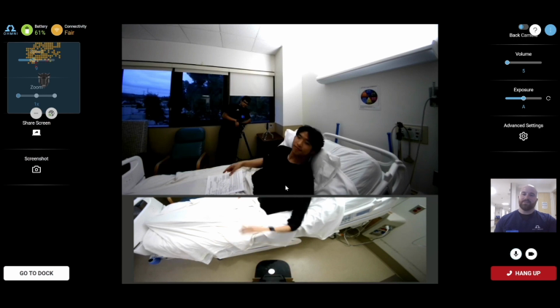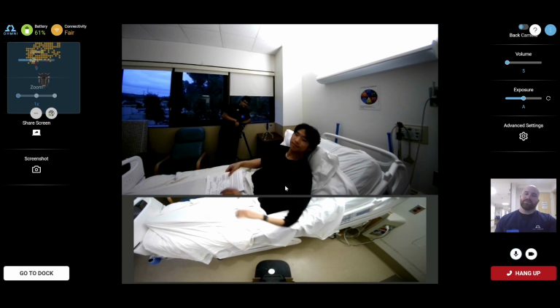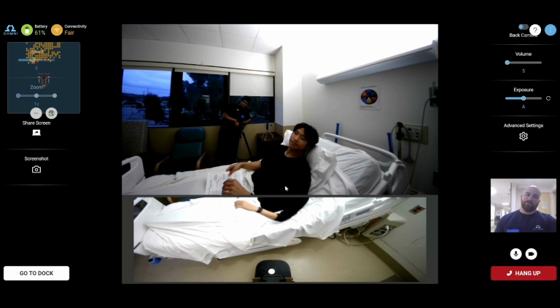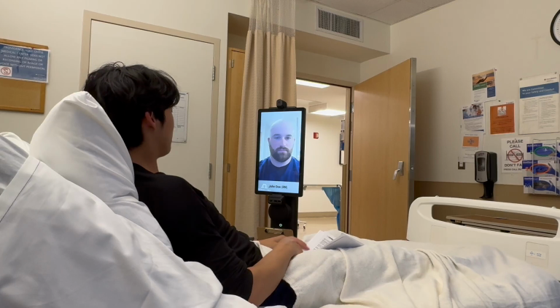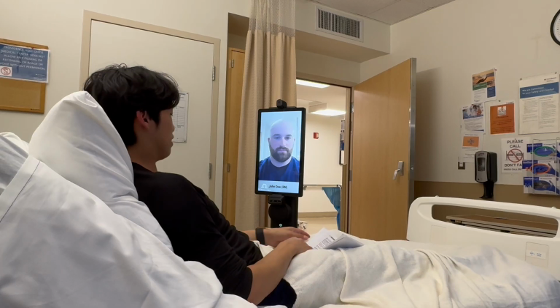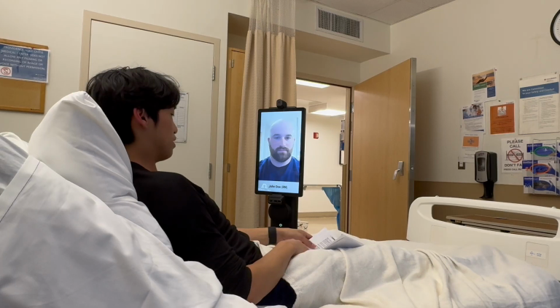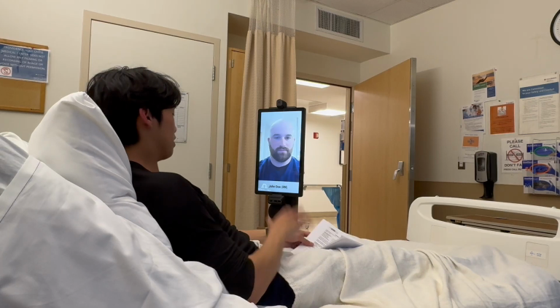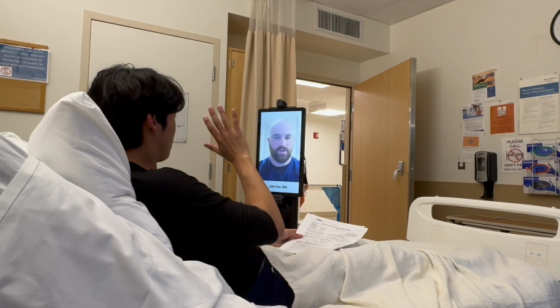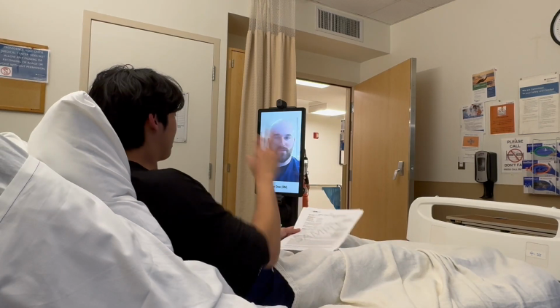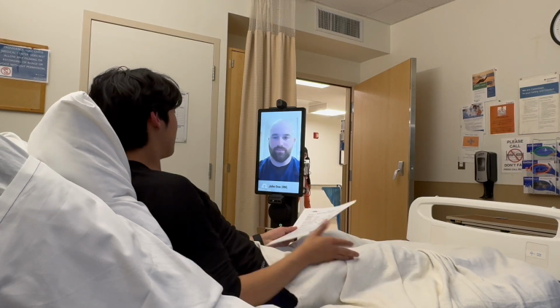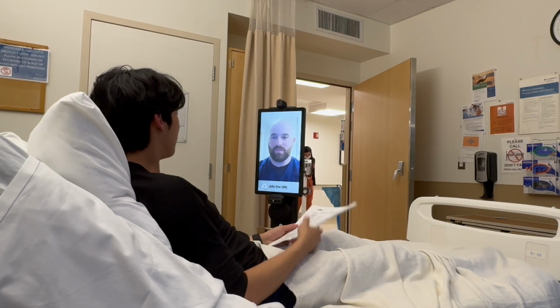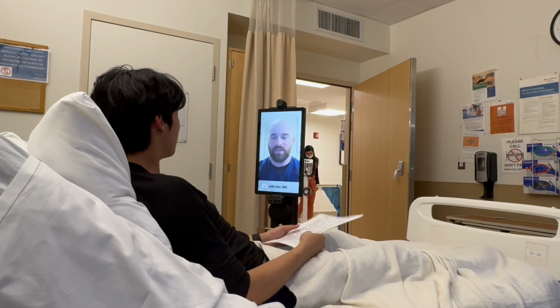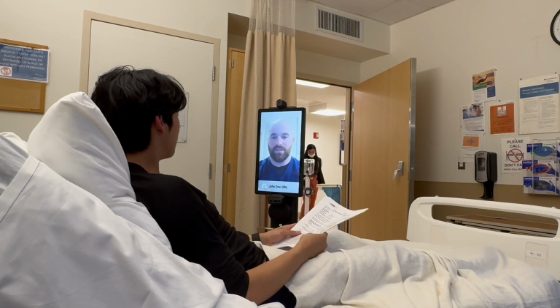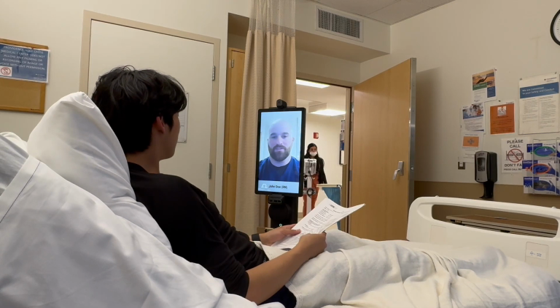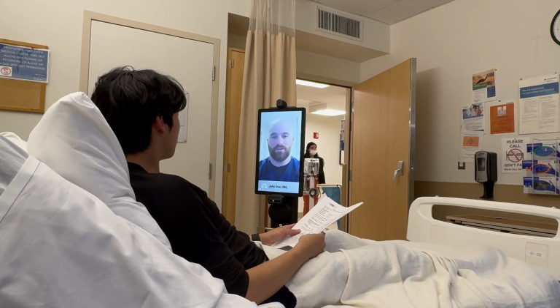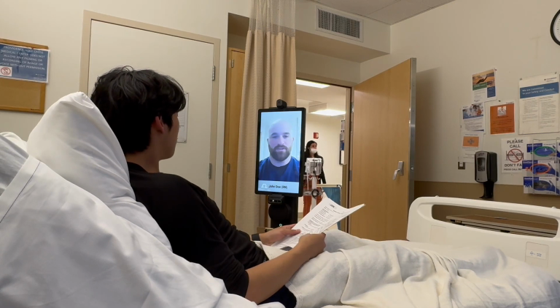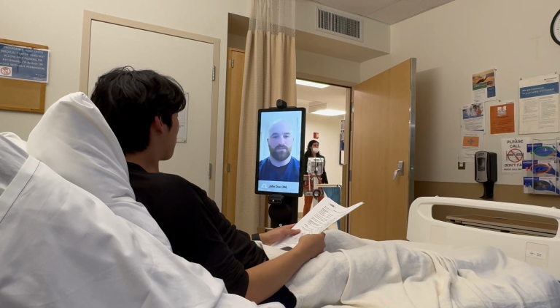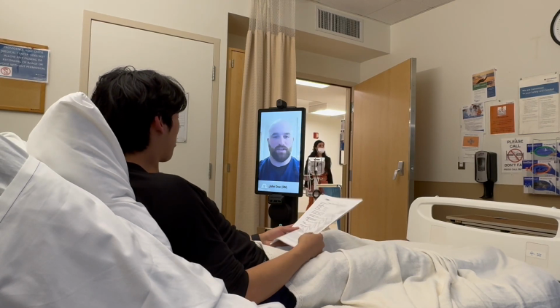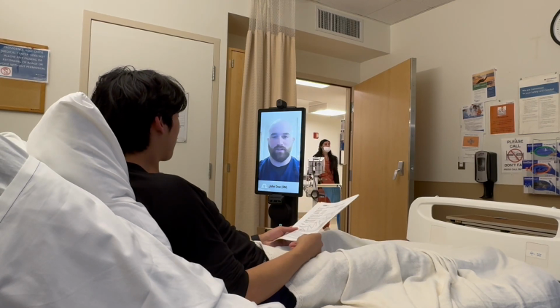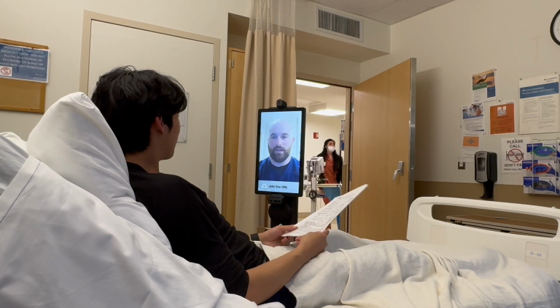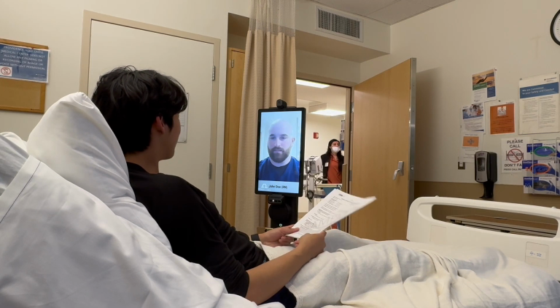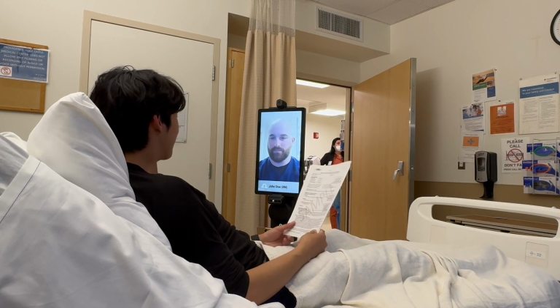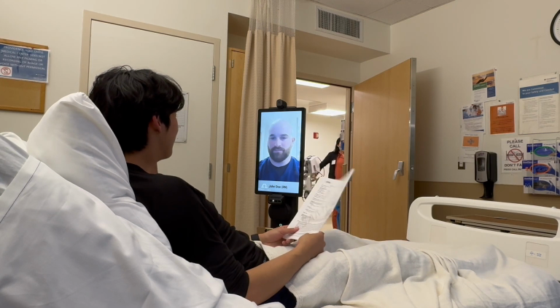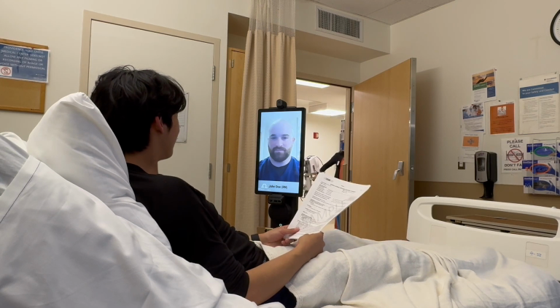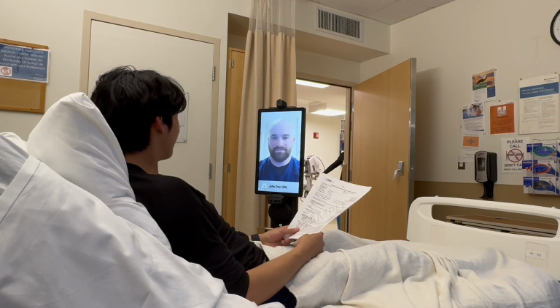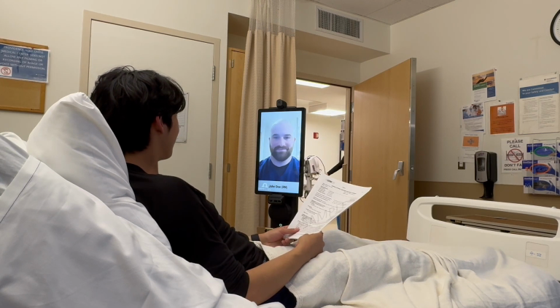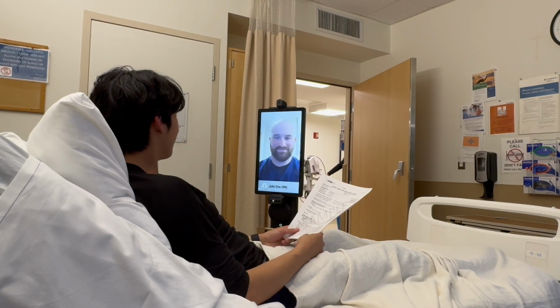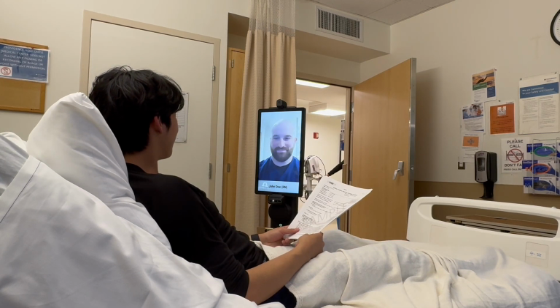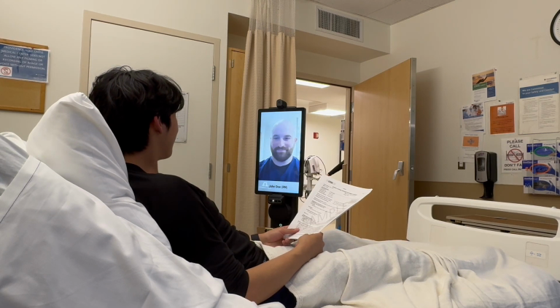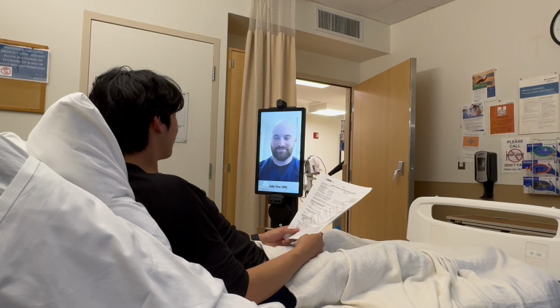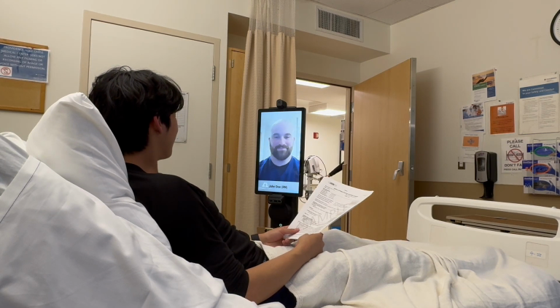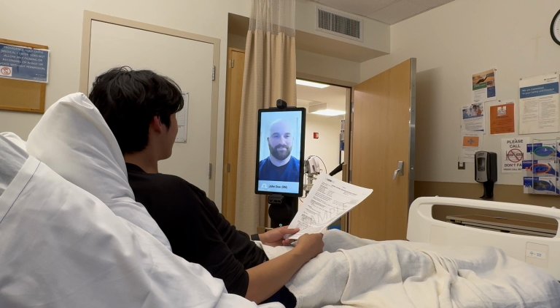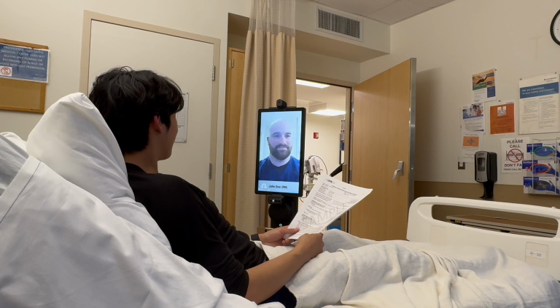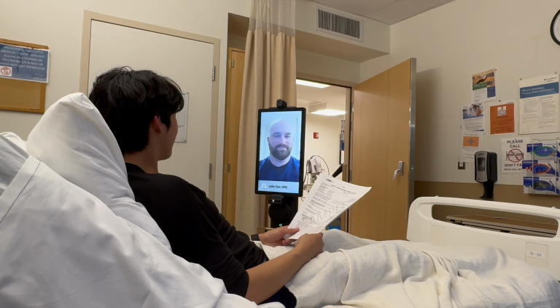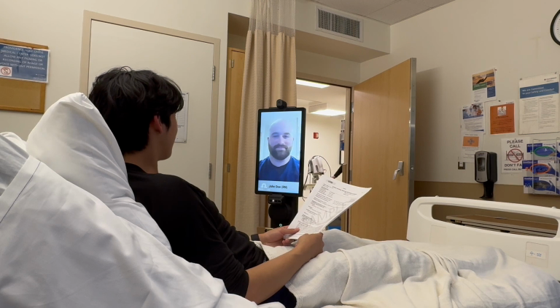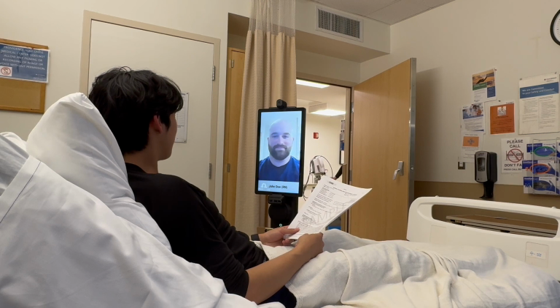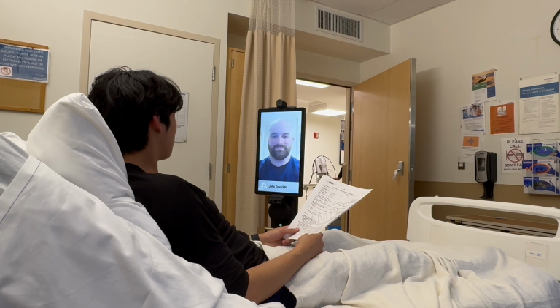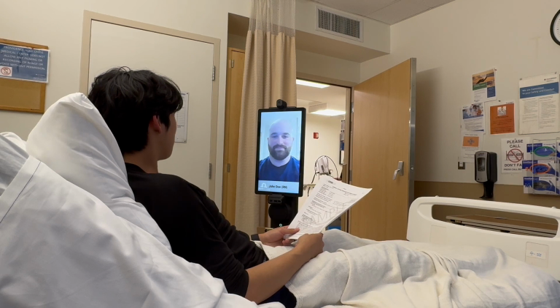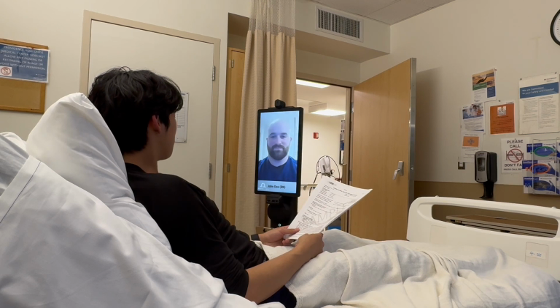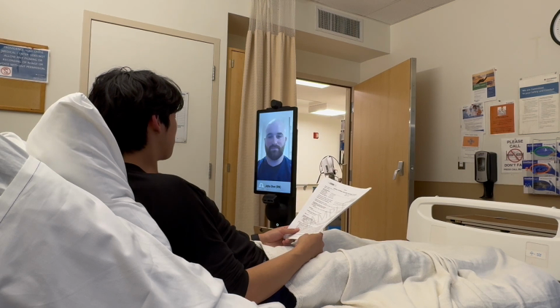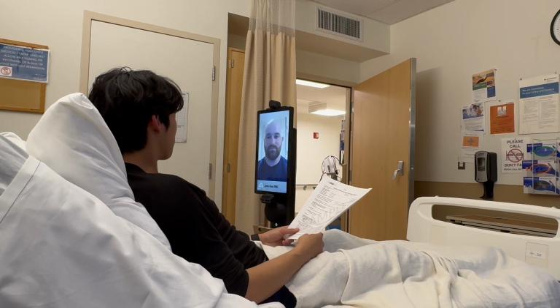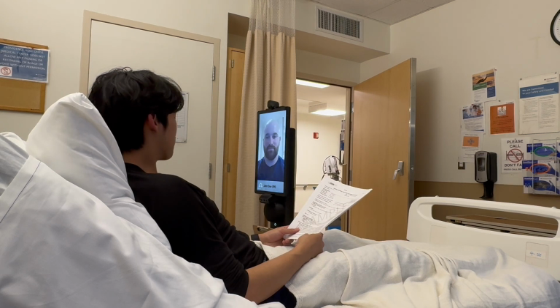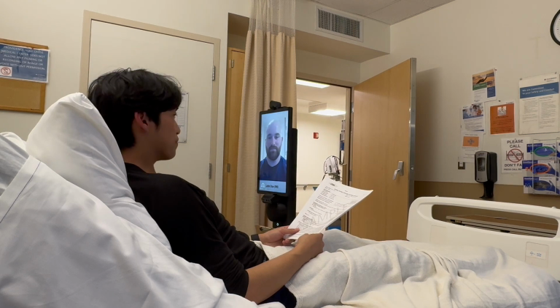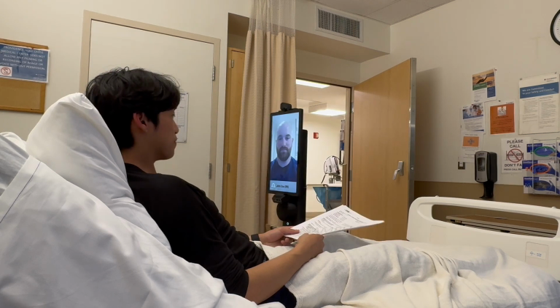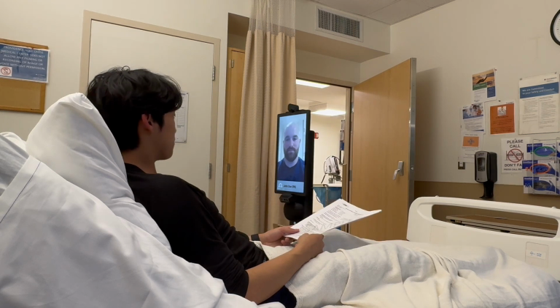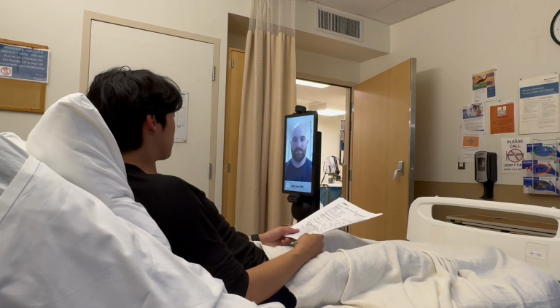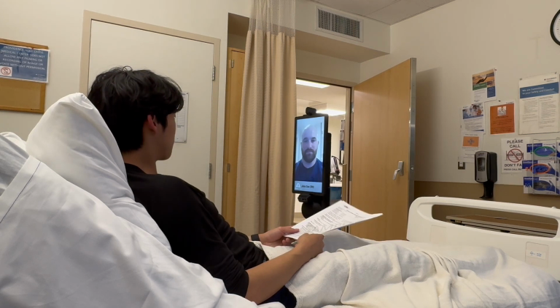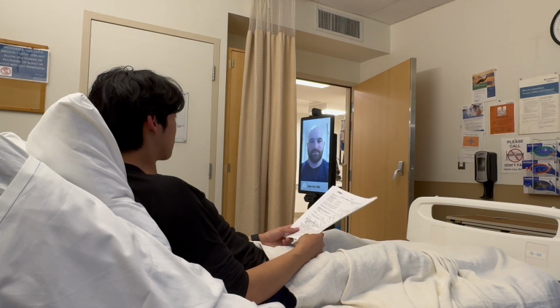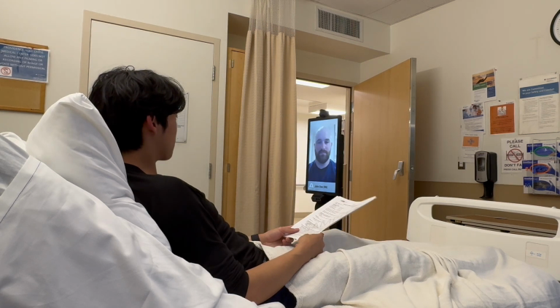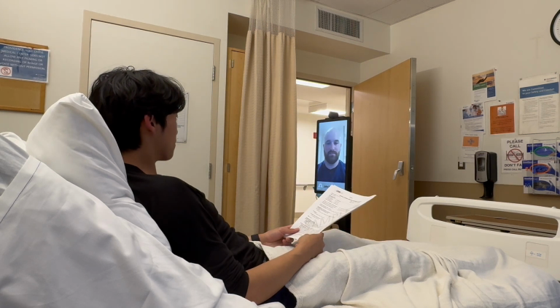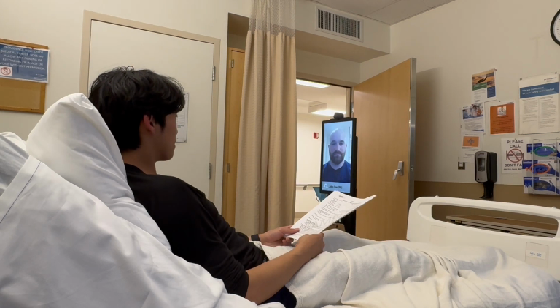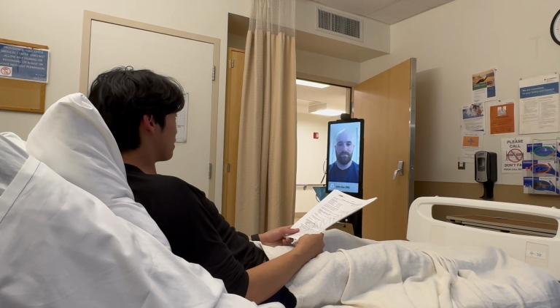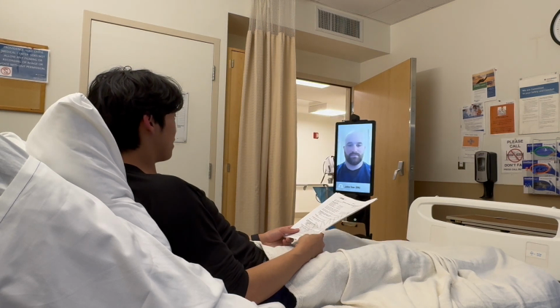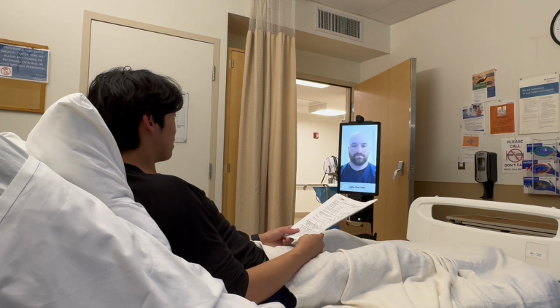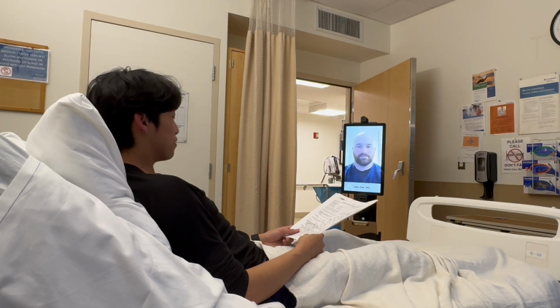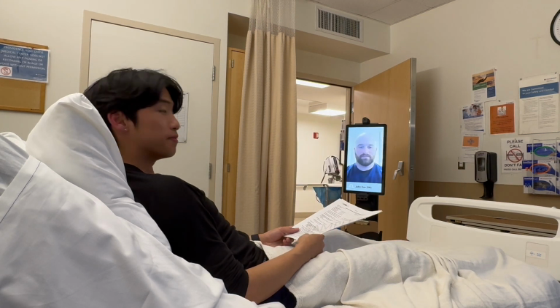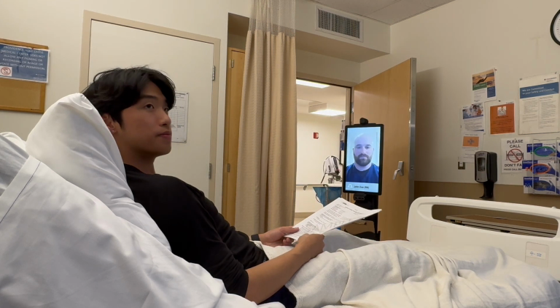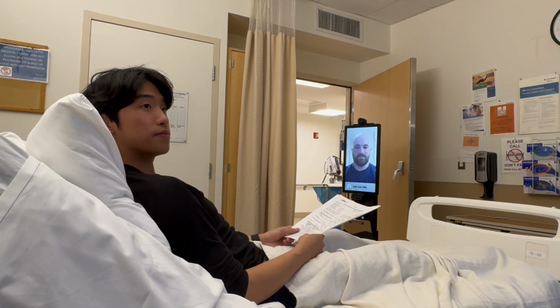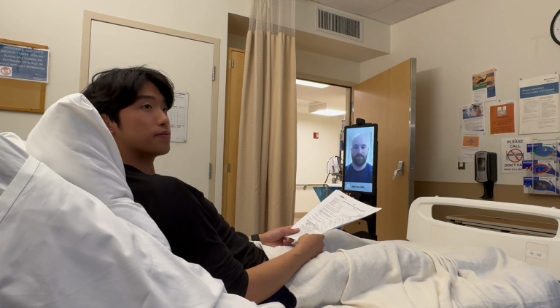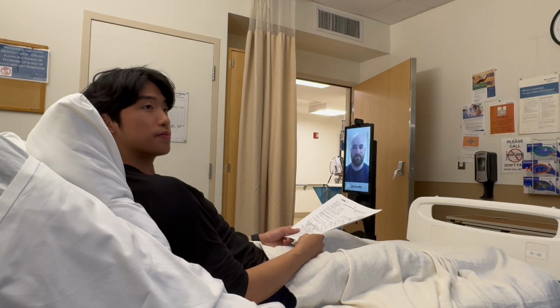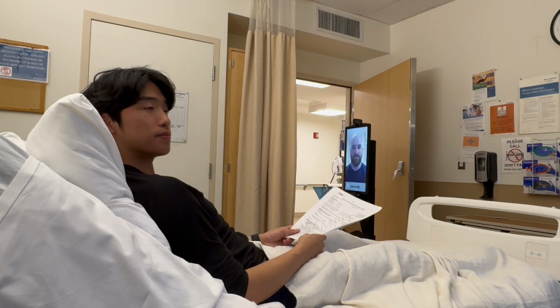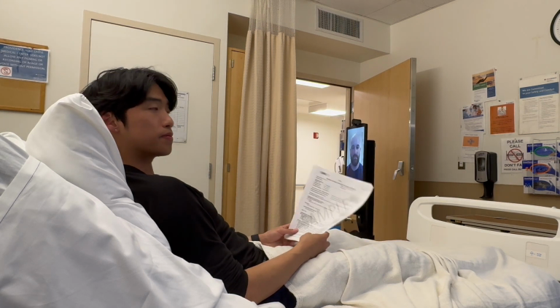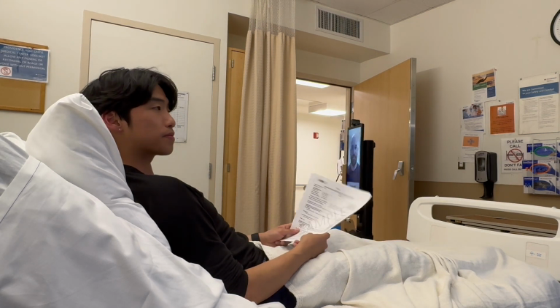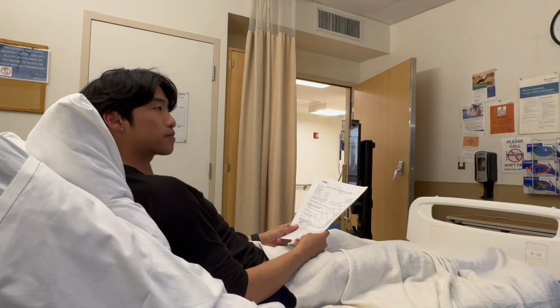Once a session is complete, the nurse can simply return to the nurse's station, or visit another patient with just one click of the mouse.